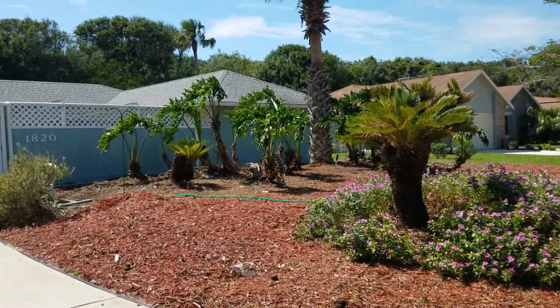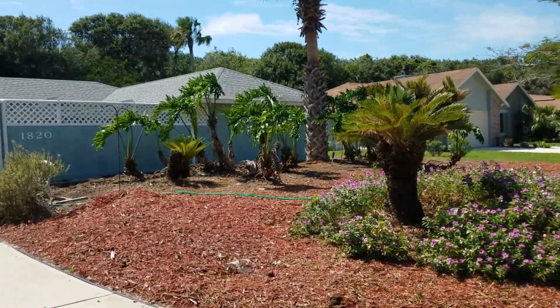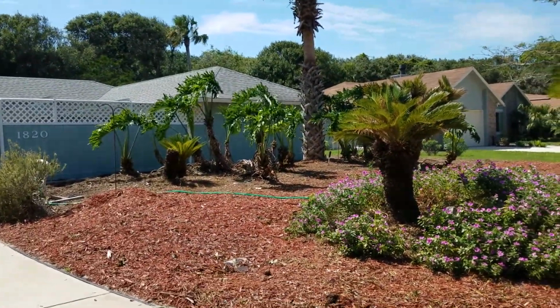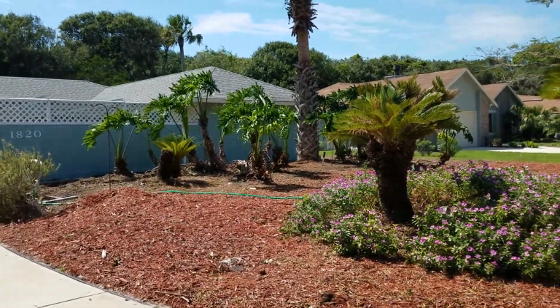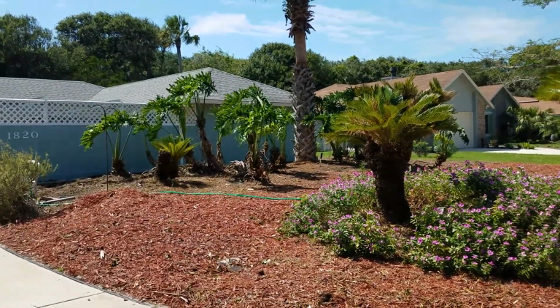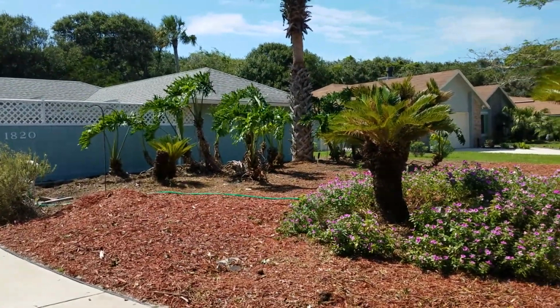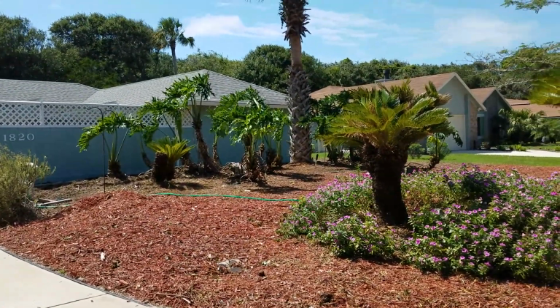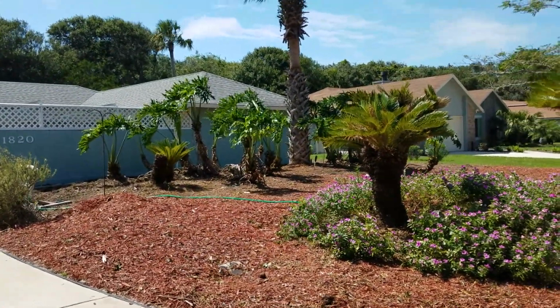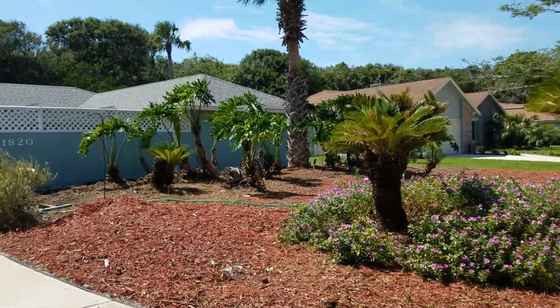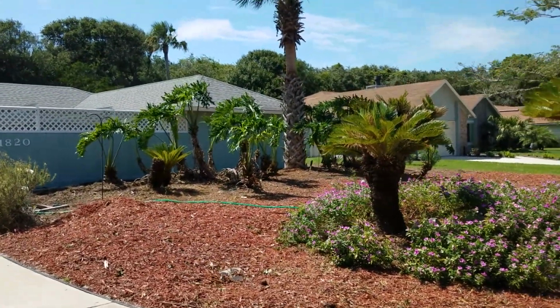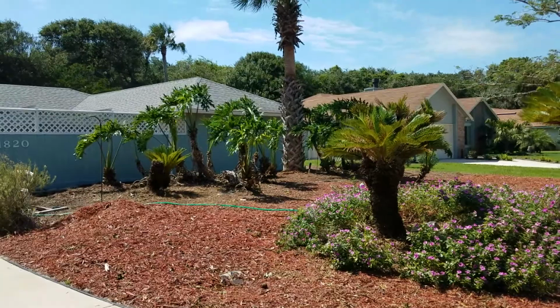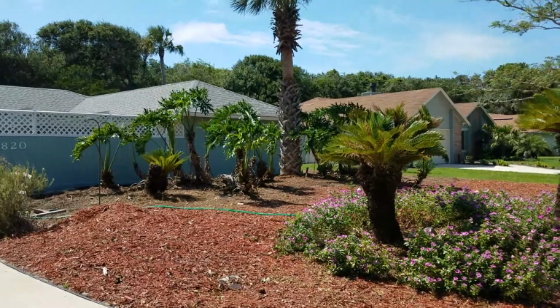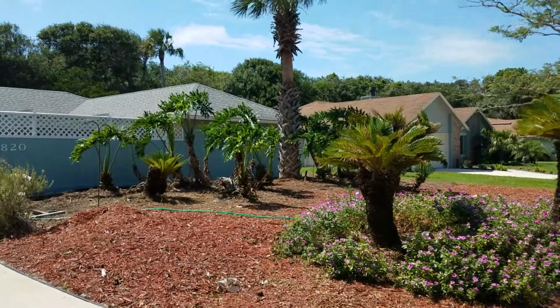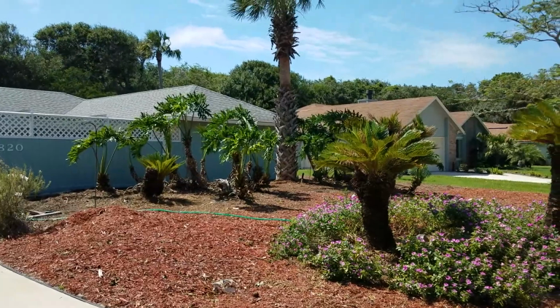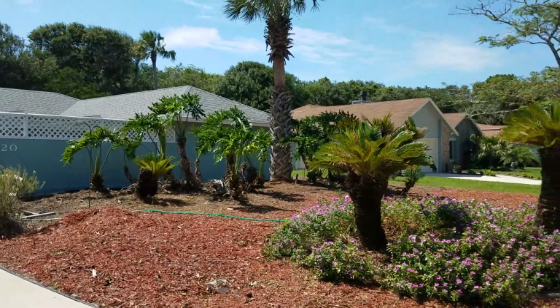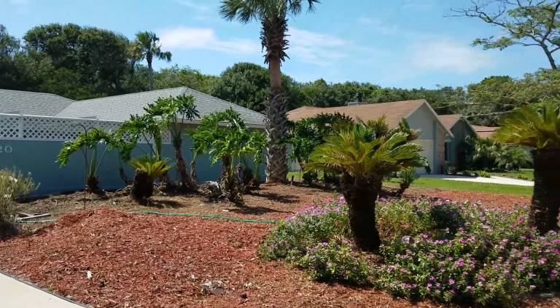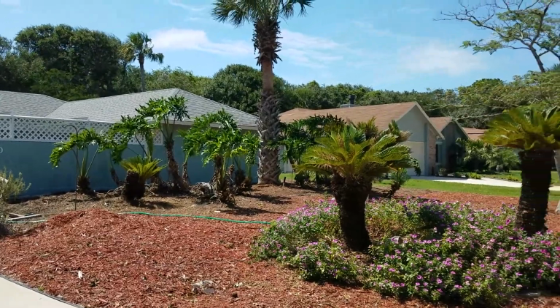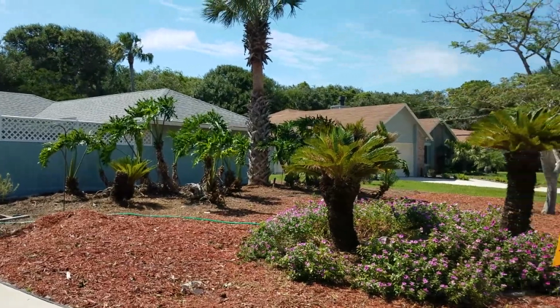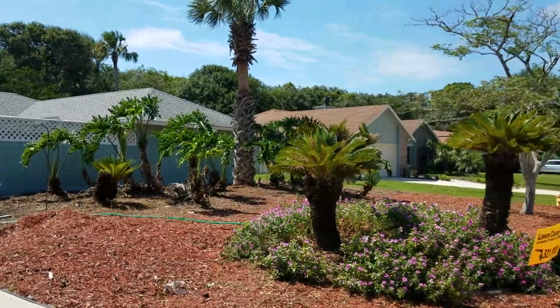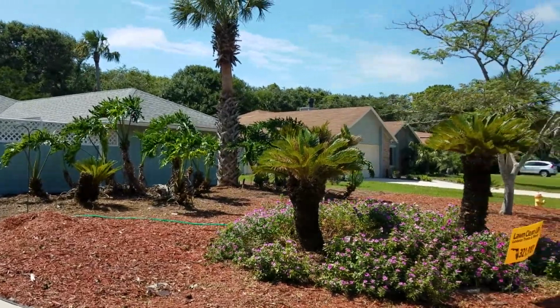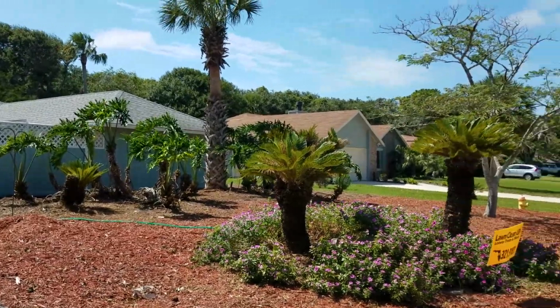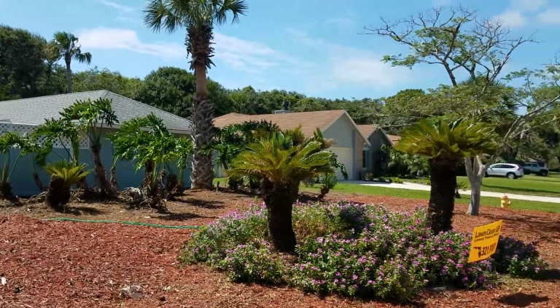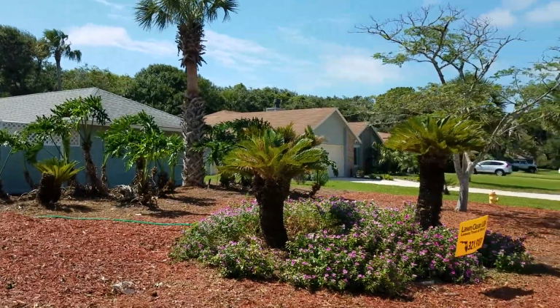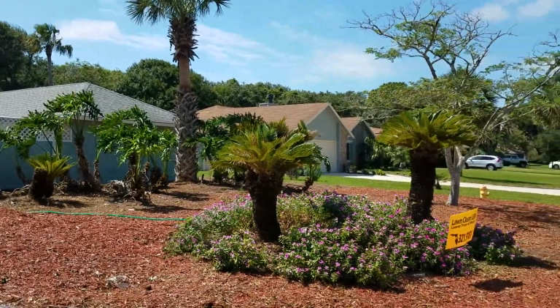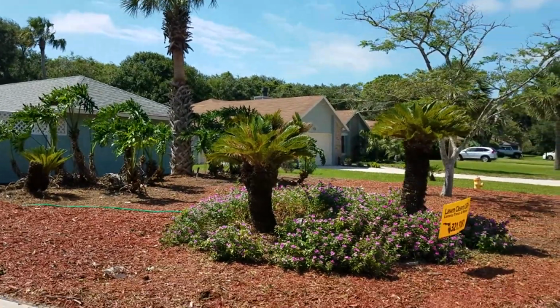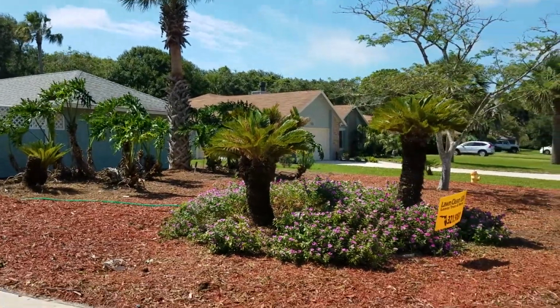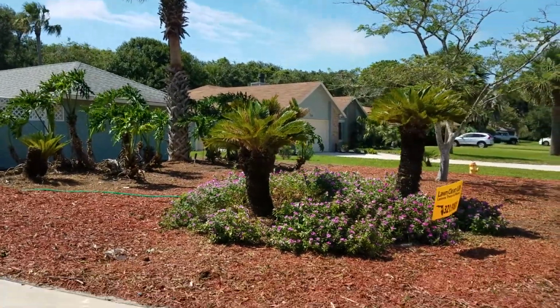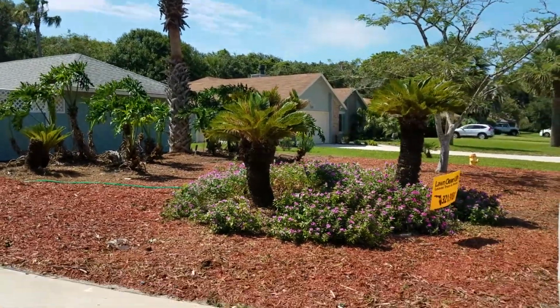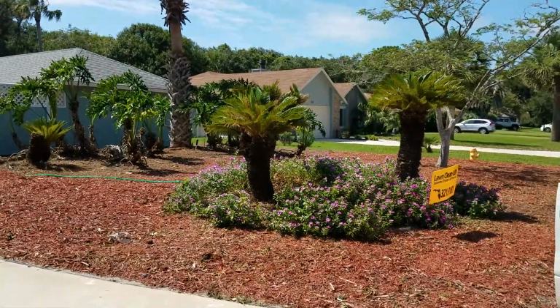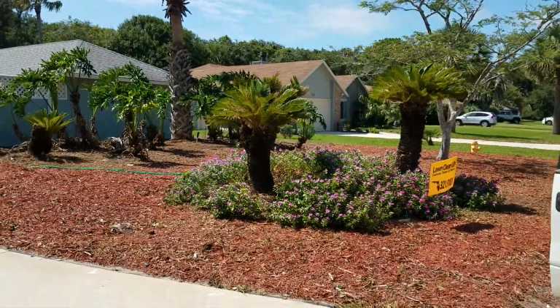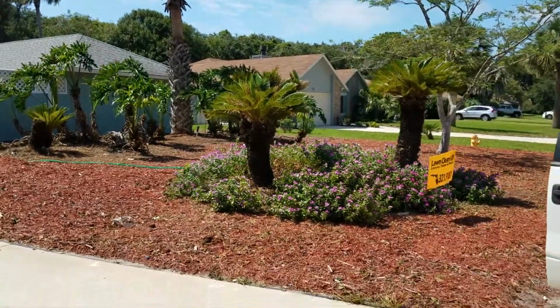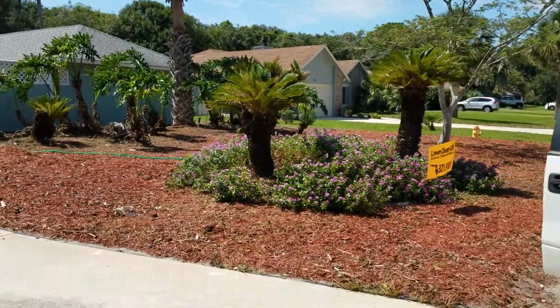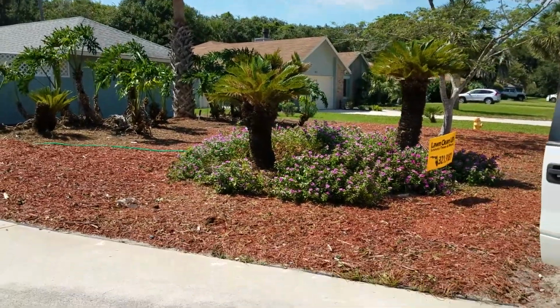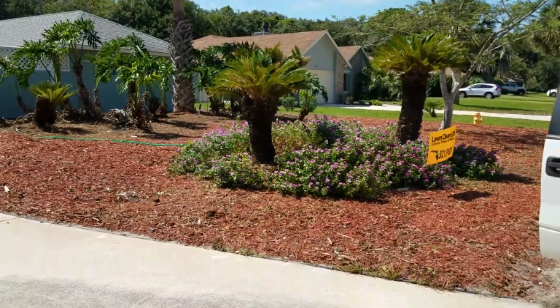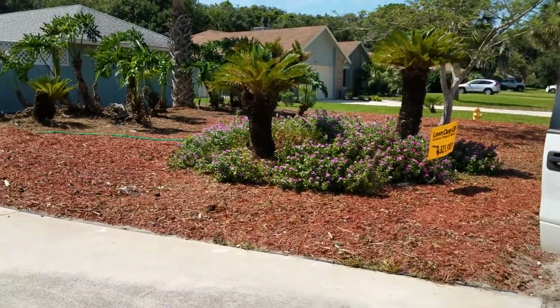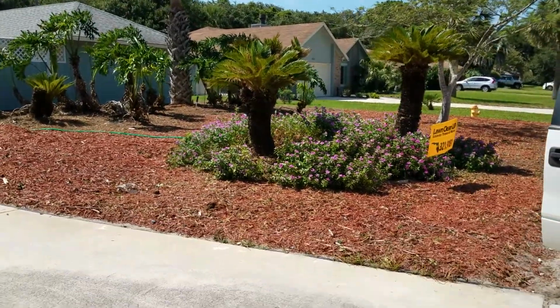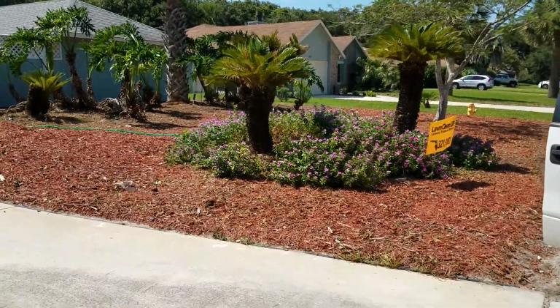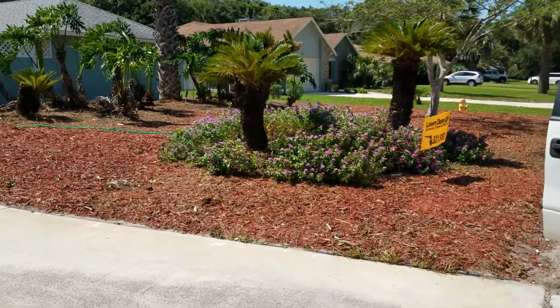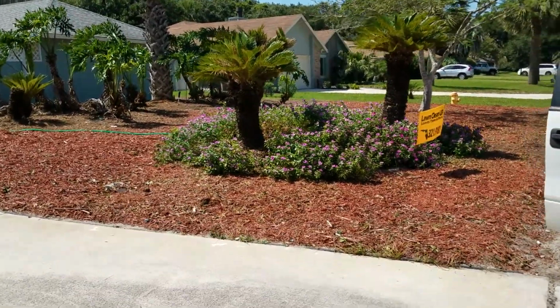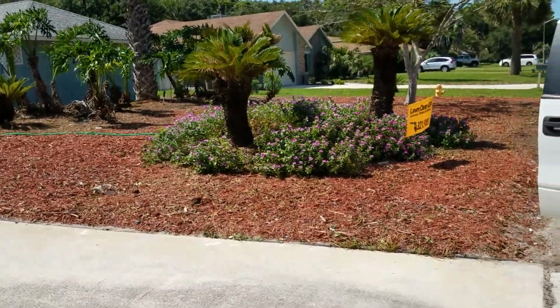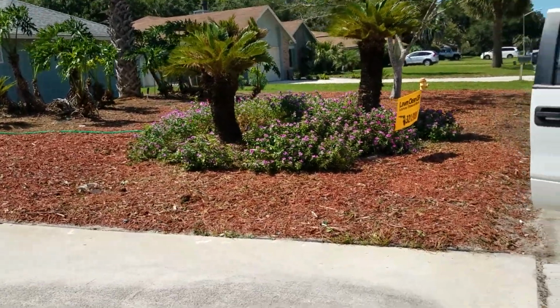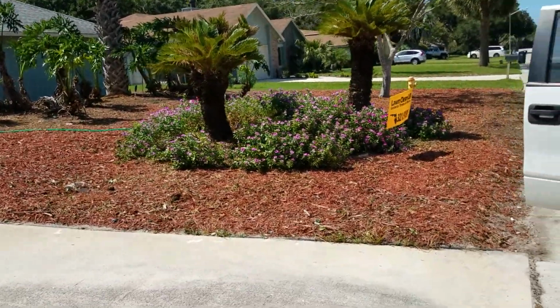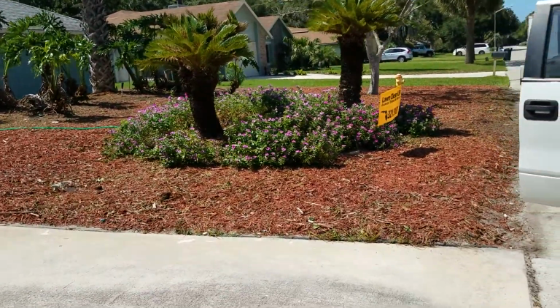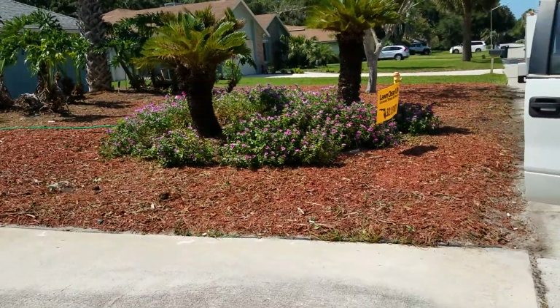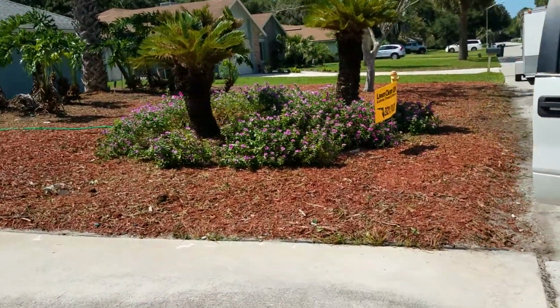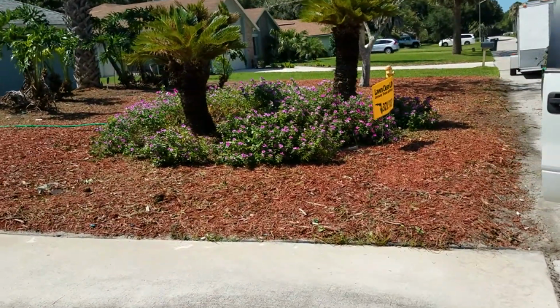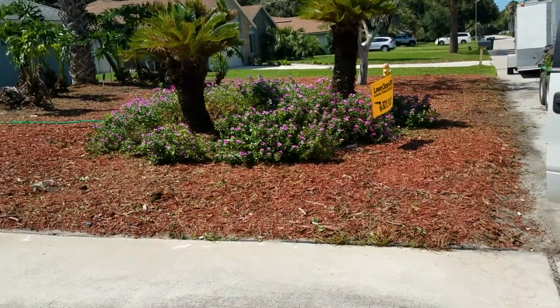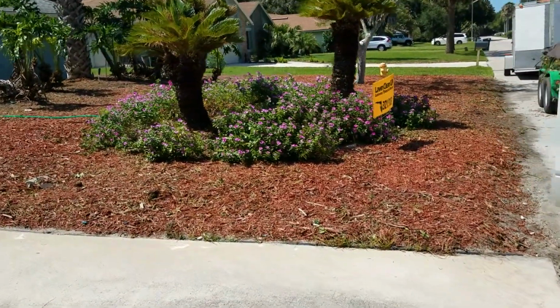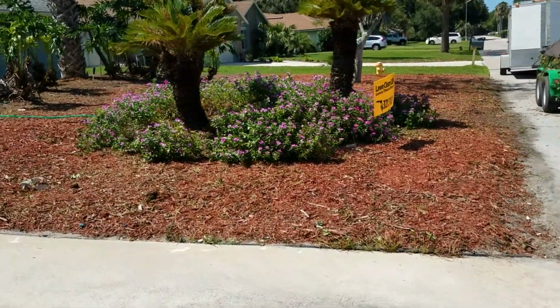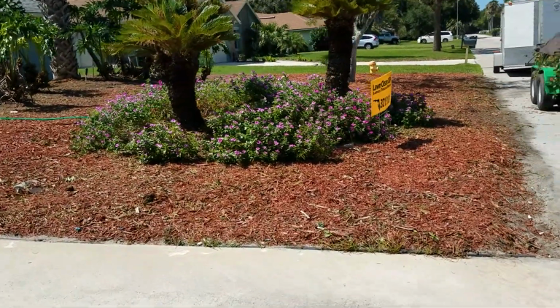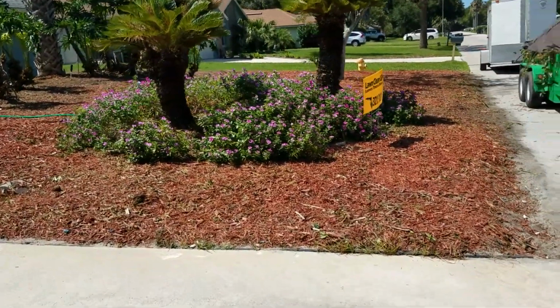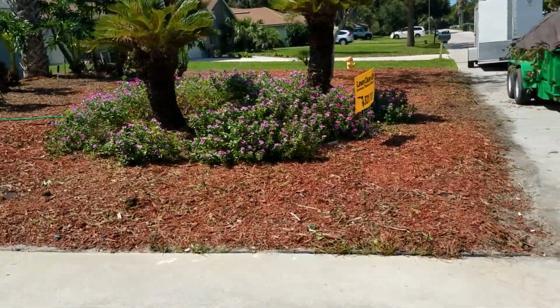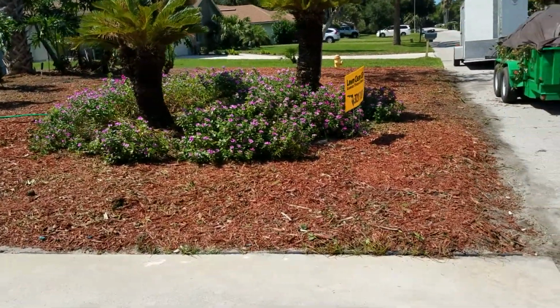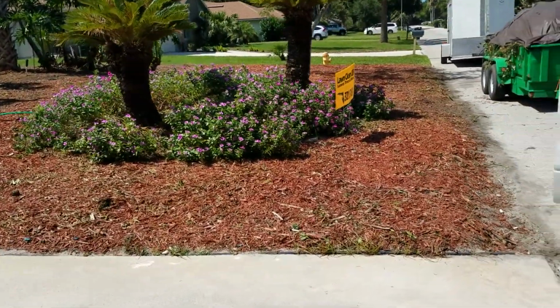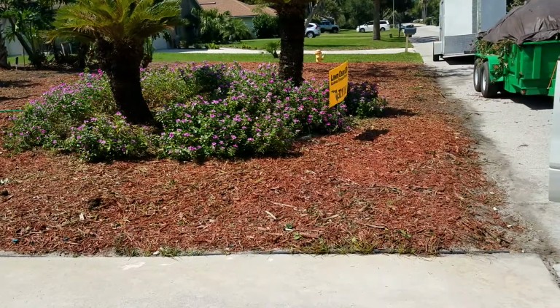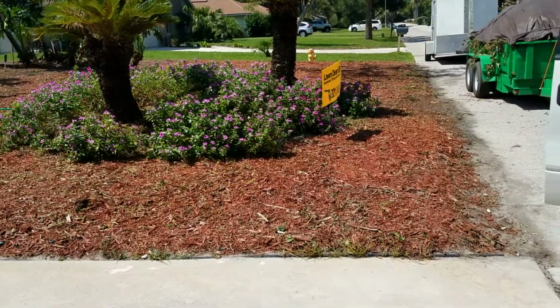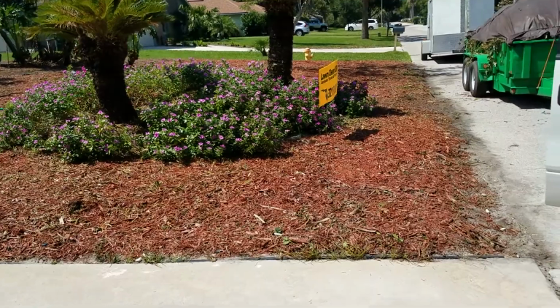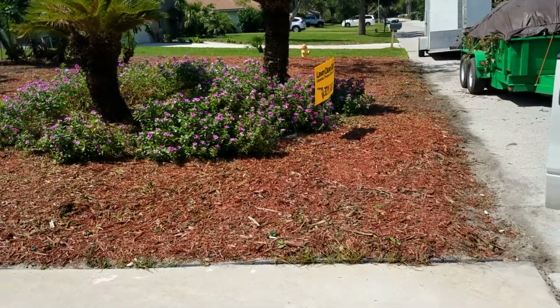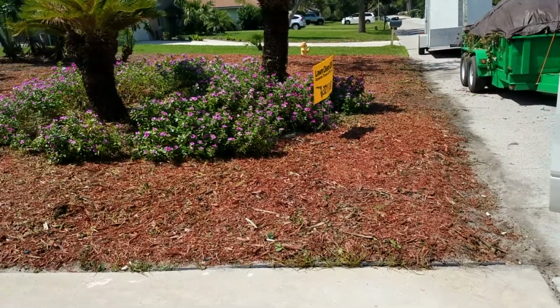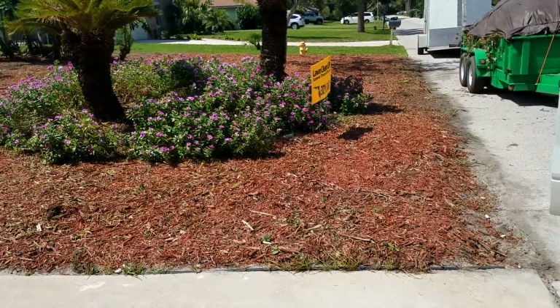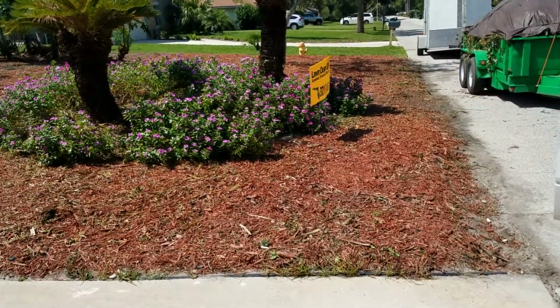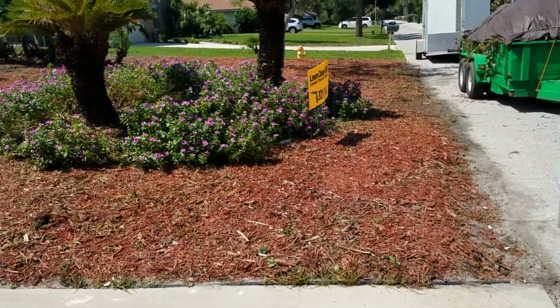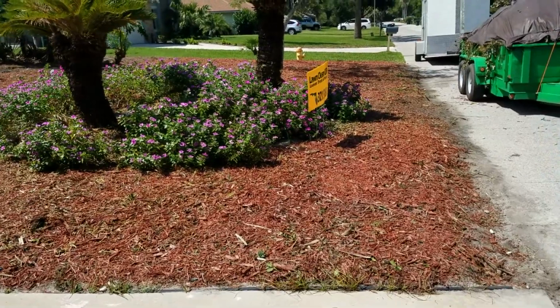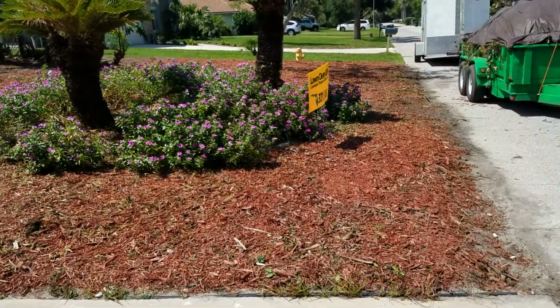This is the after. All cleaned up. All of the weeds dug up. Couldn't even see the curb.